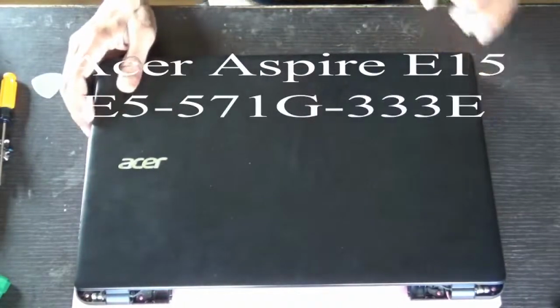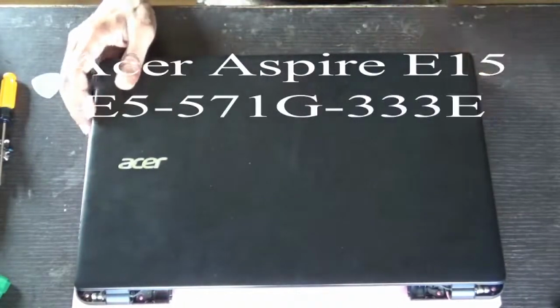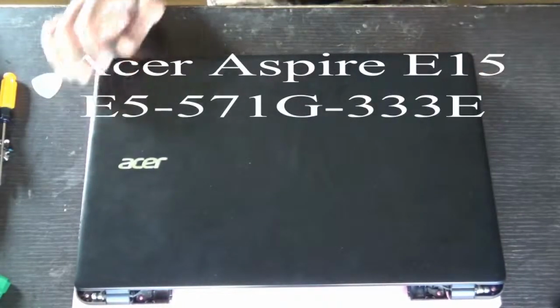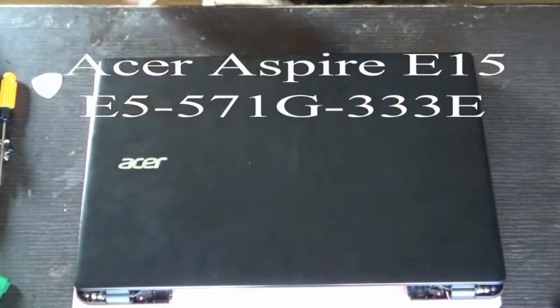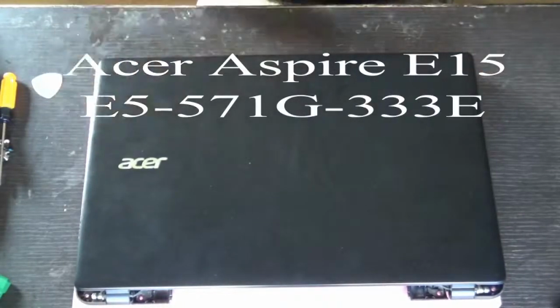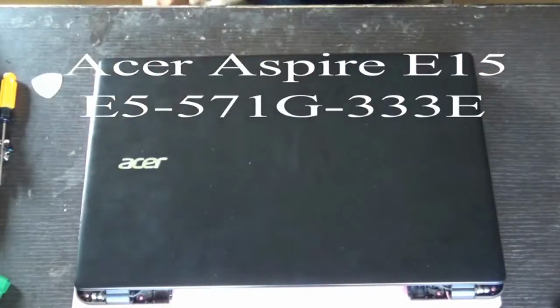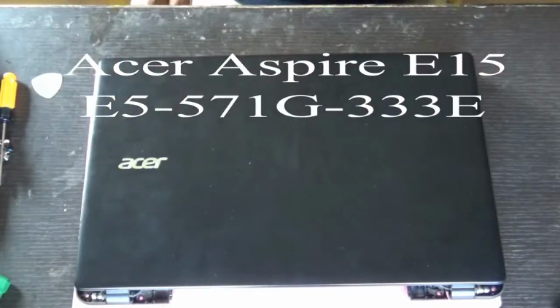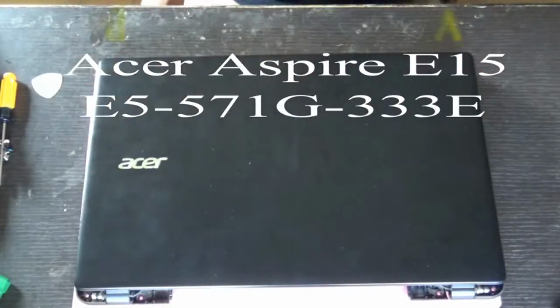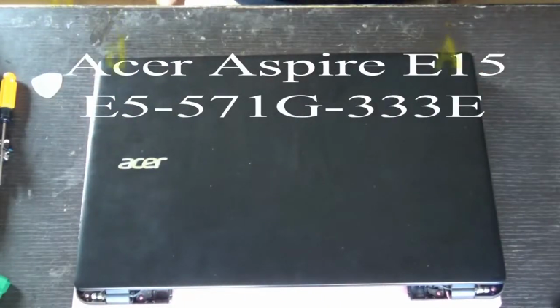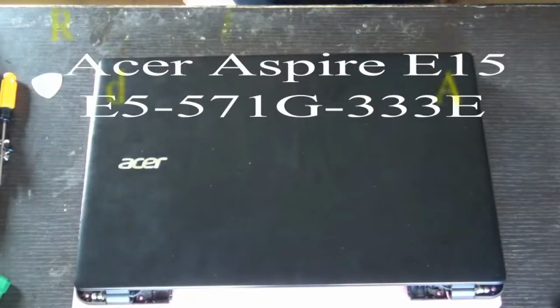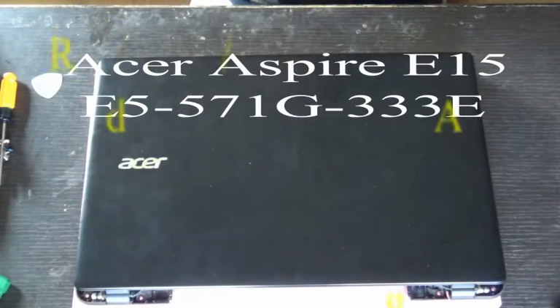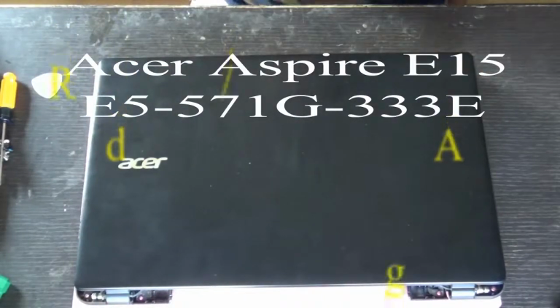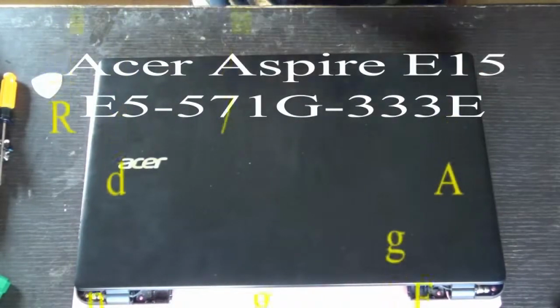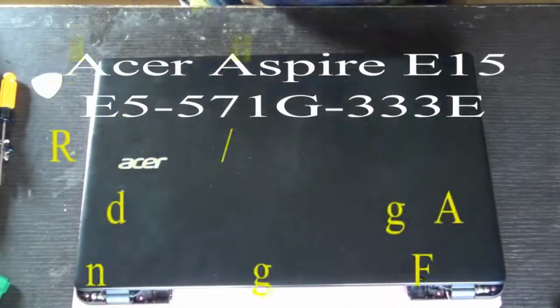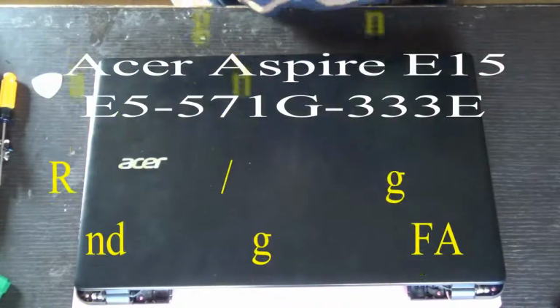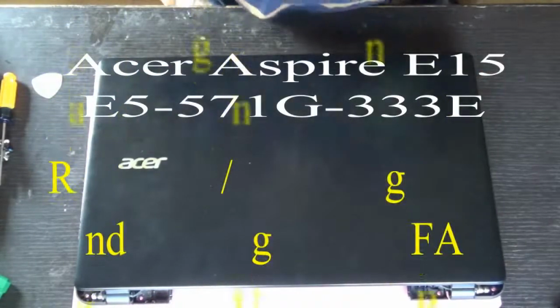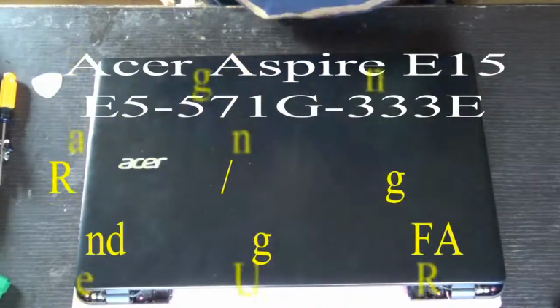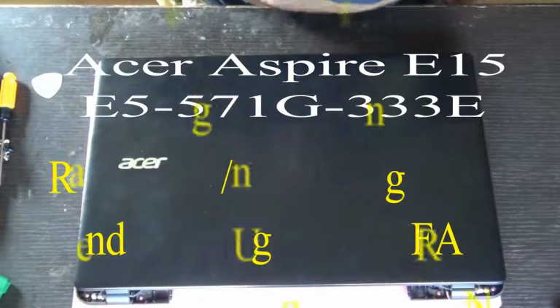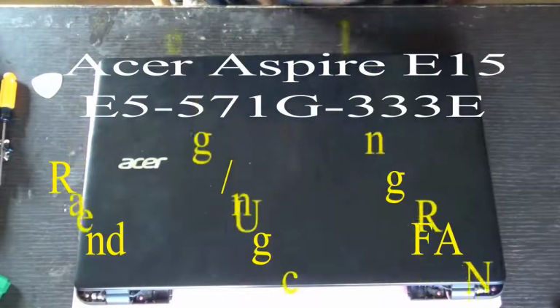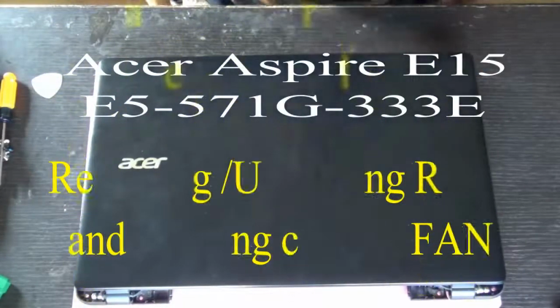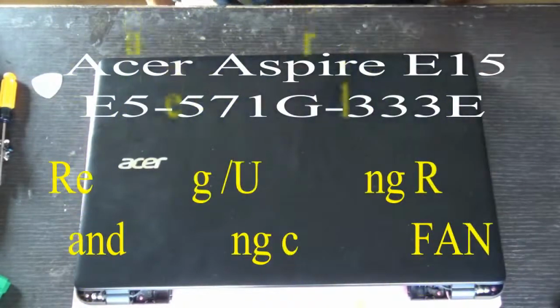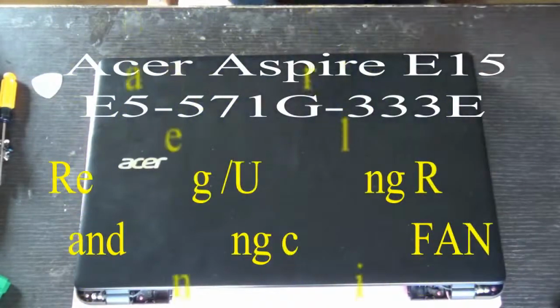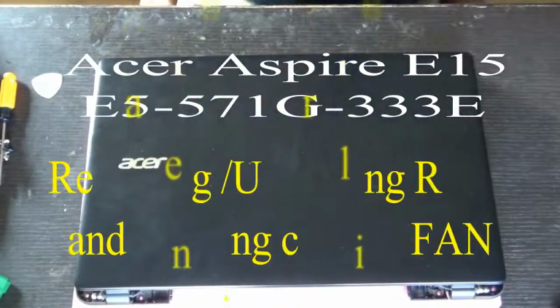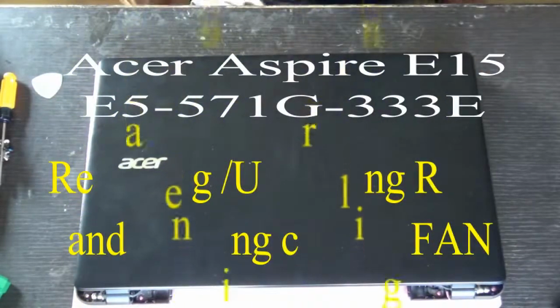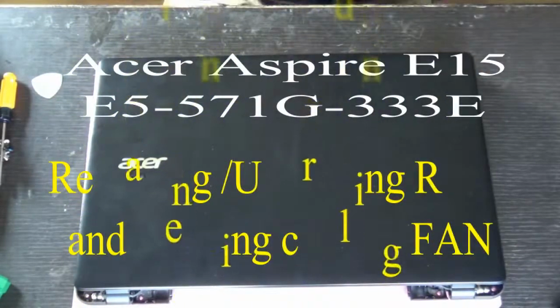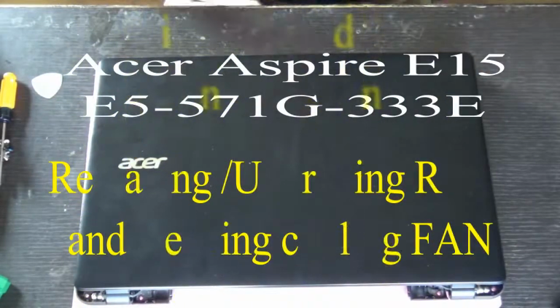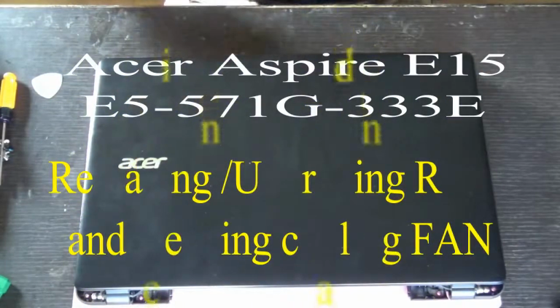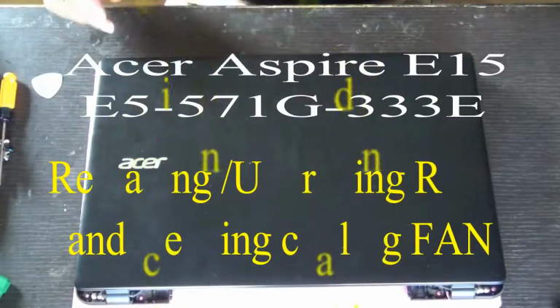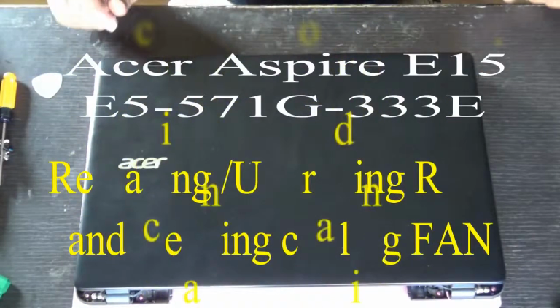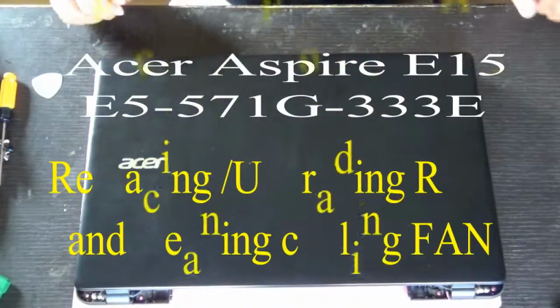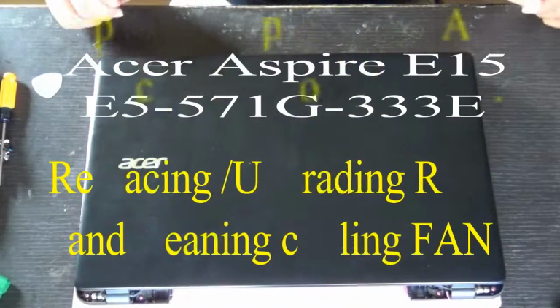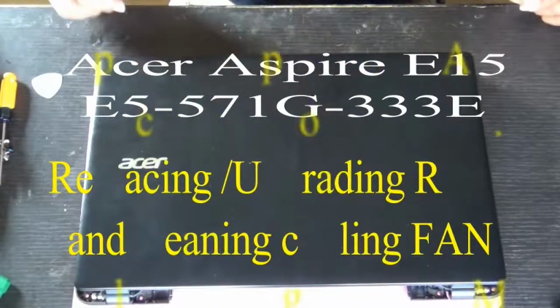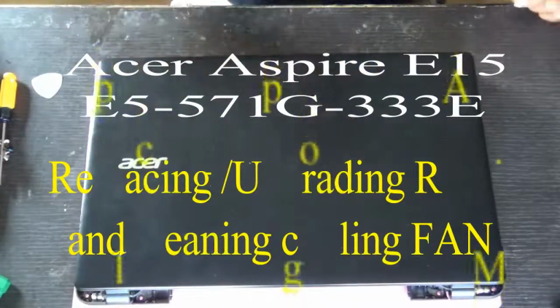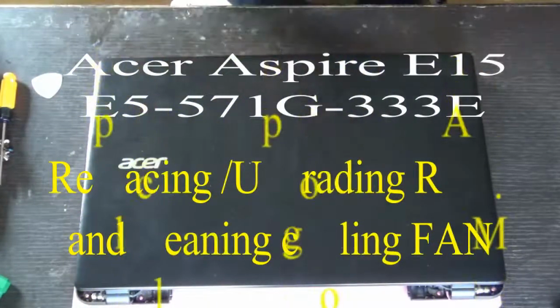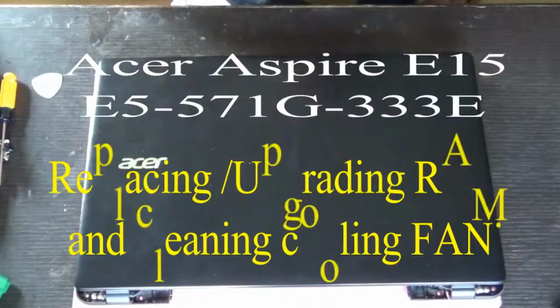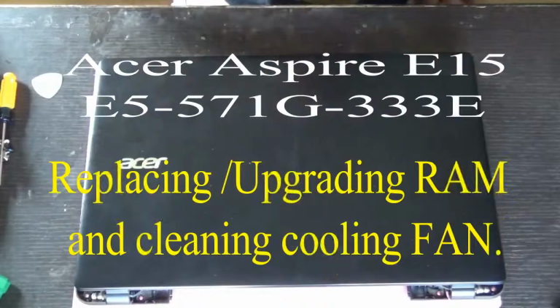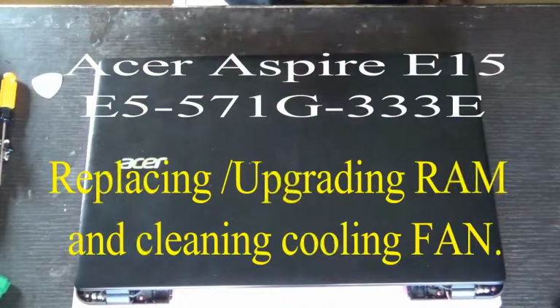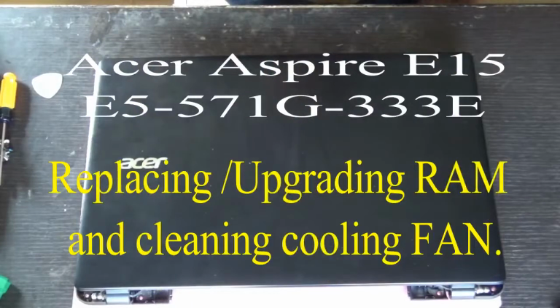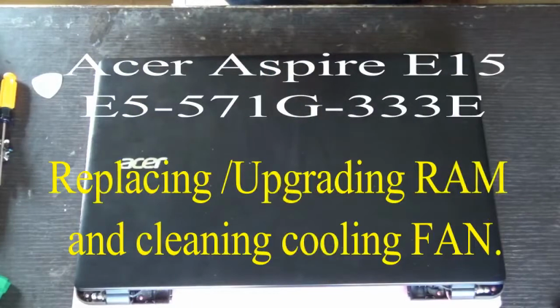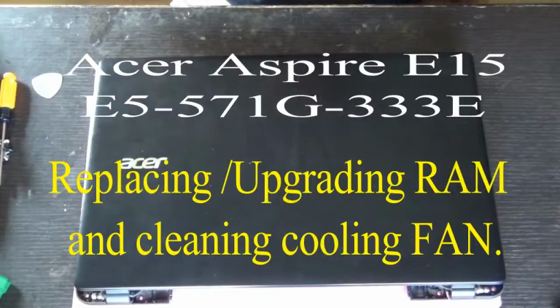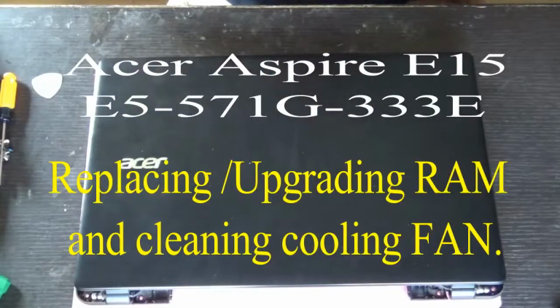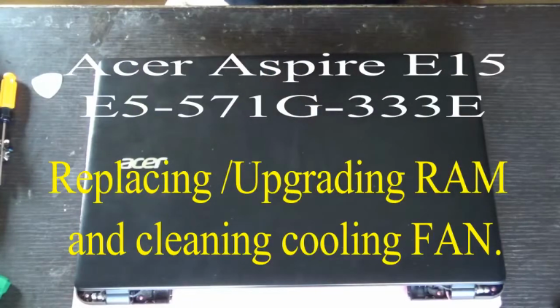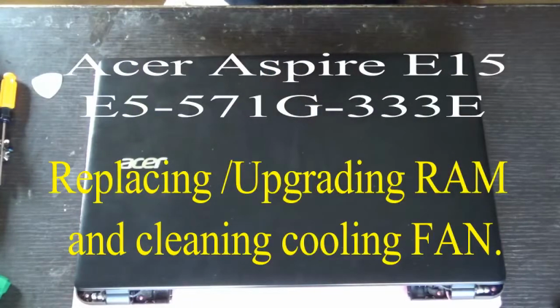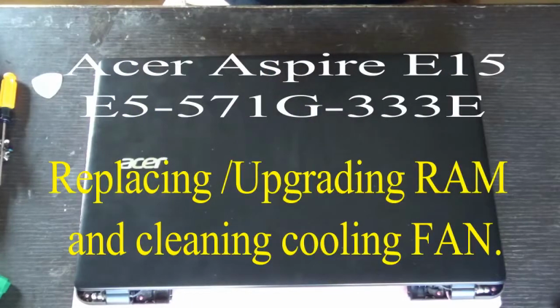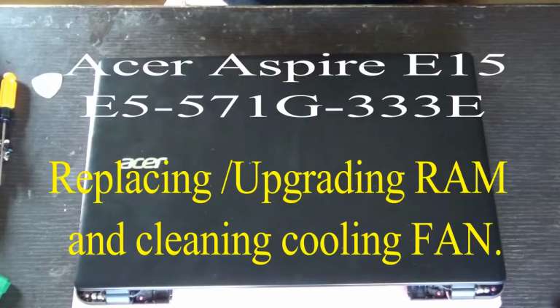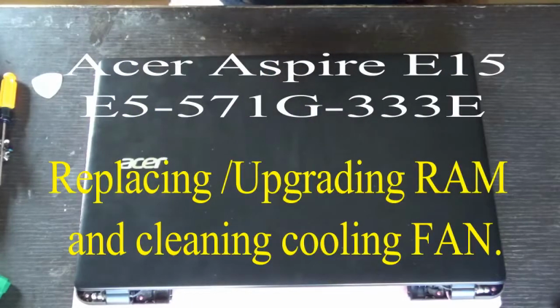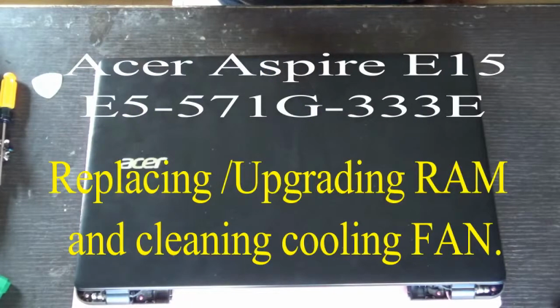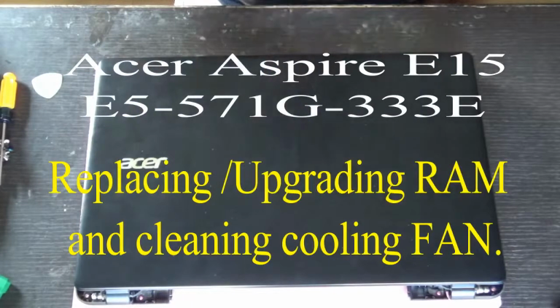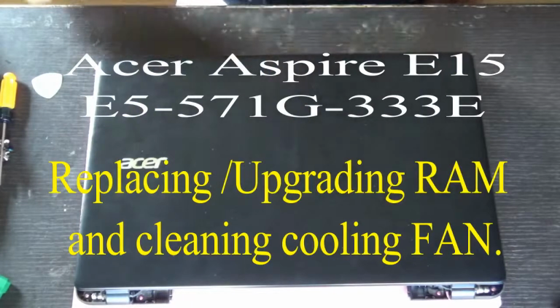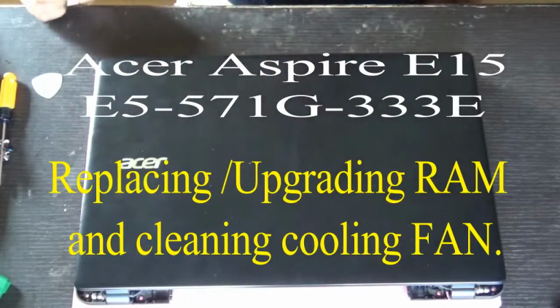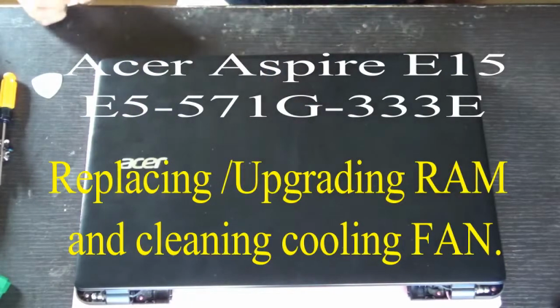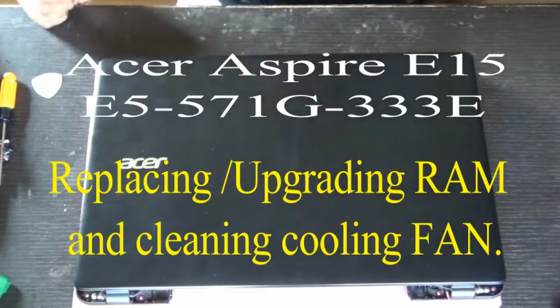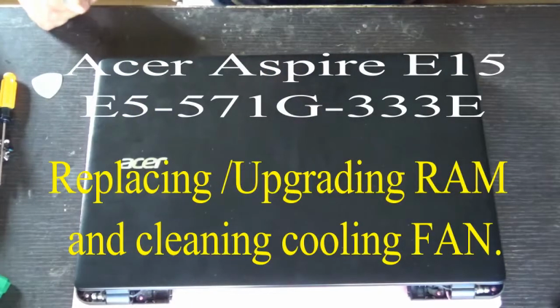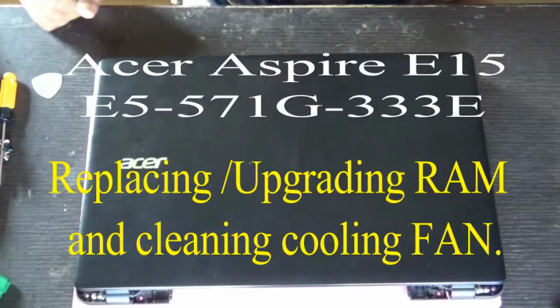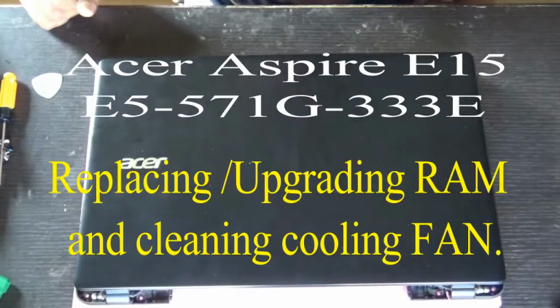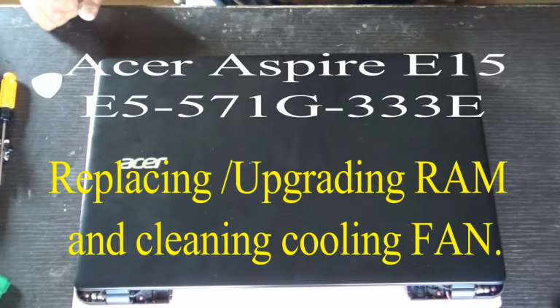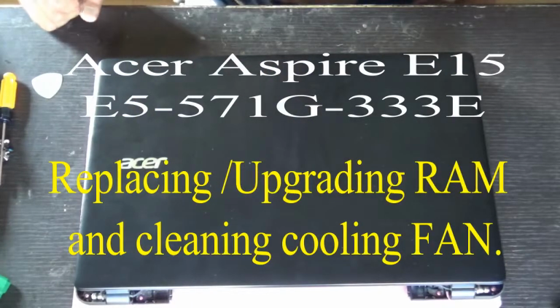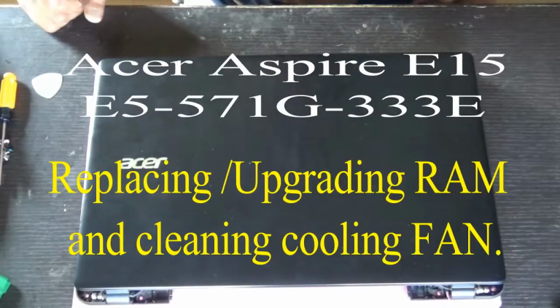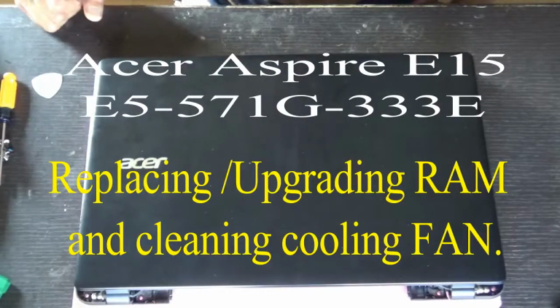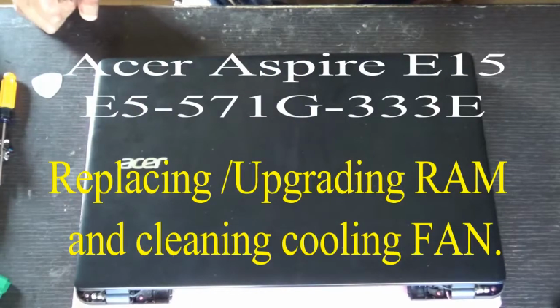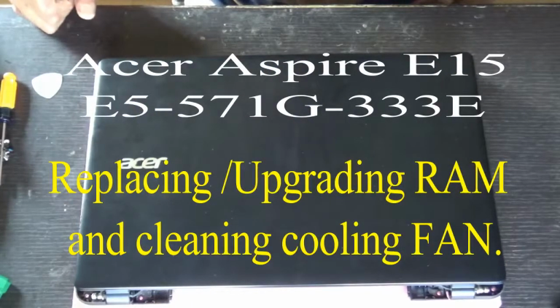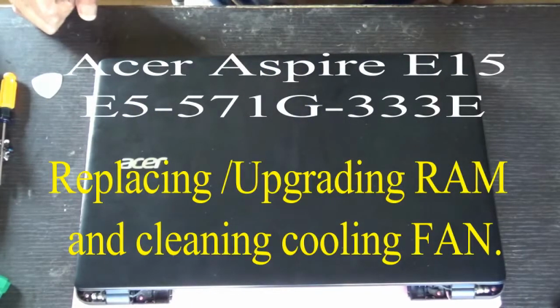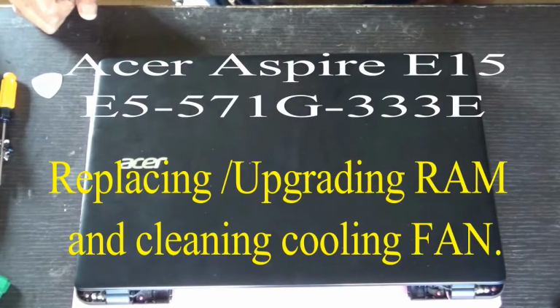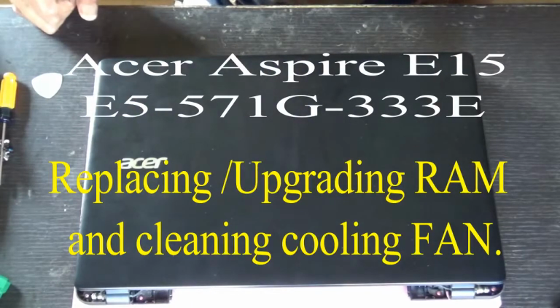Hello everyone, today I'll show you how to replace or upgrade the RAM of an Acer Aspire E15 series laptop.